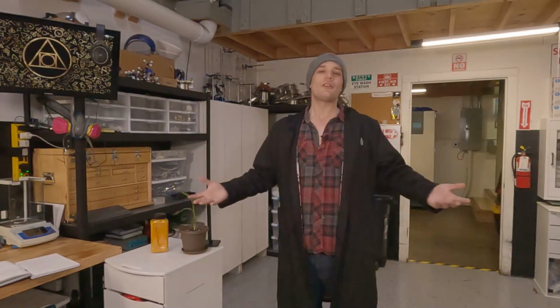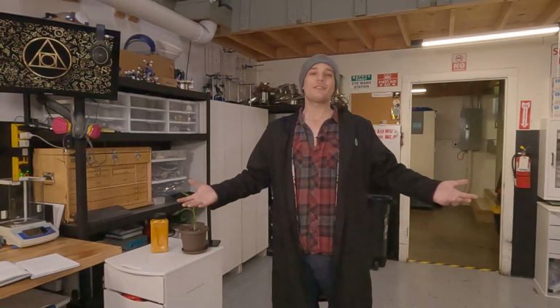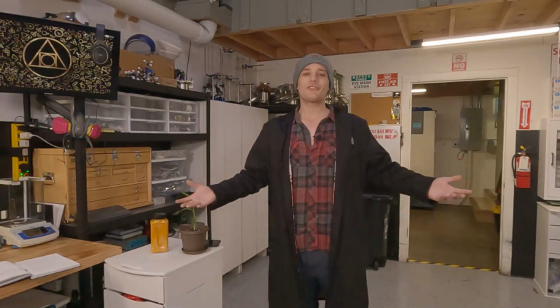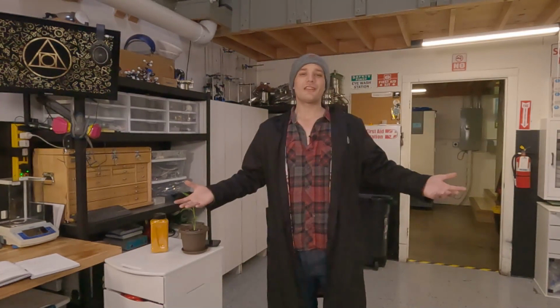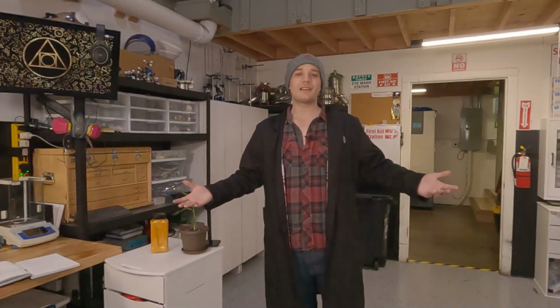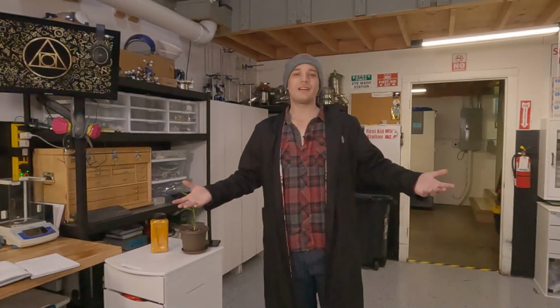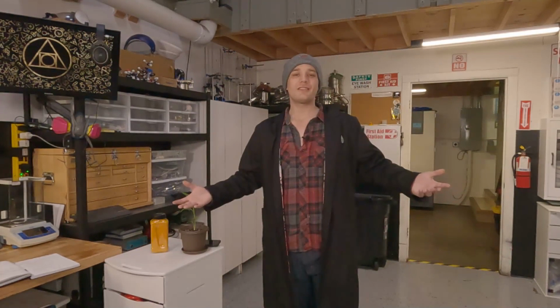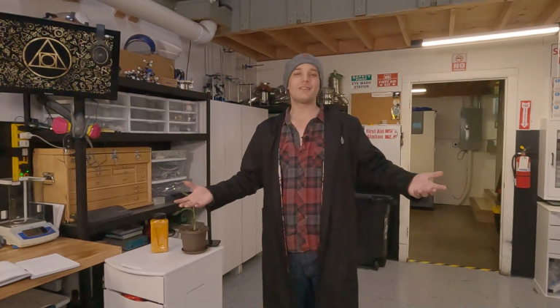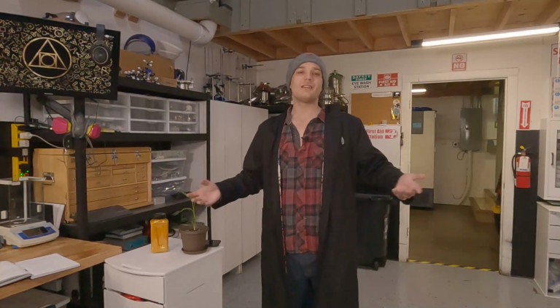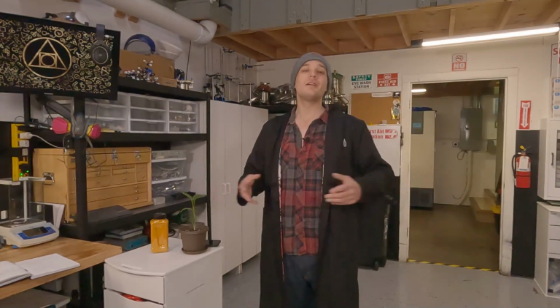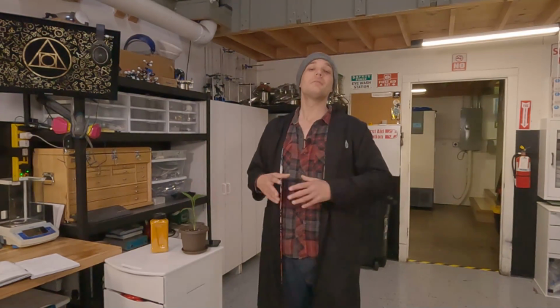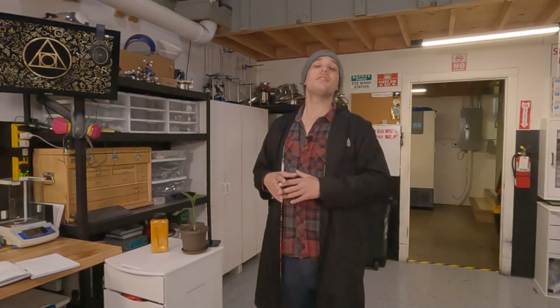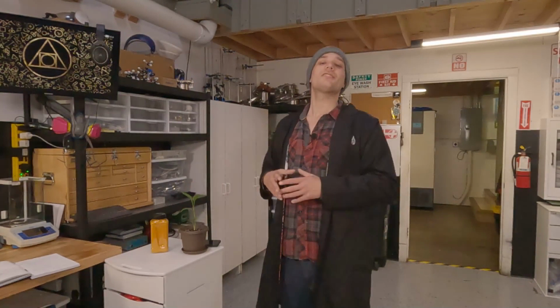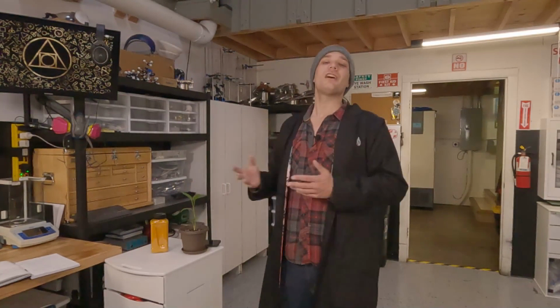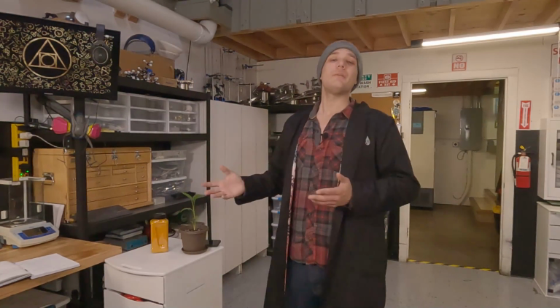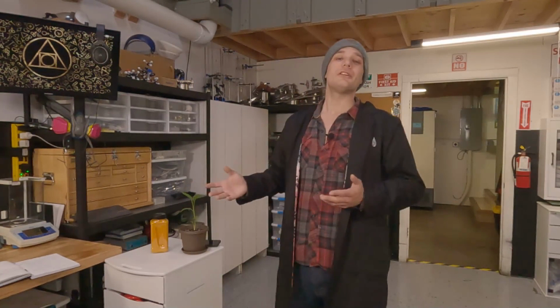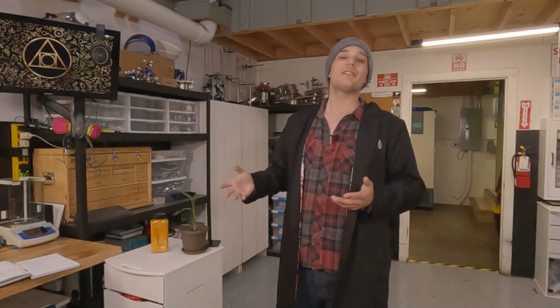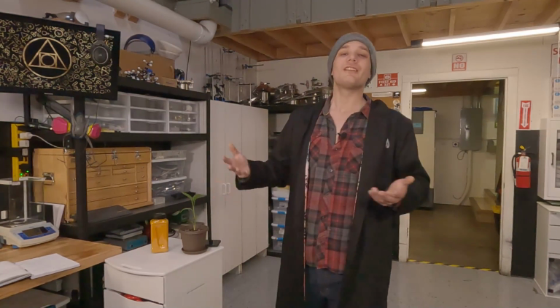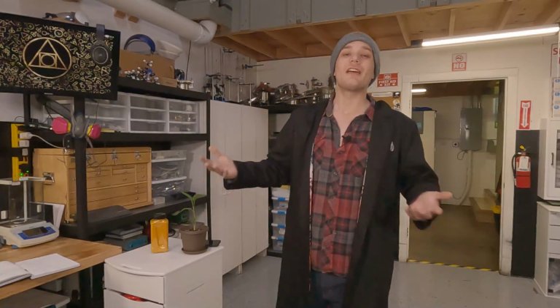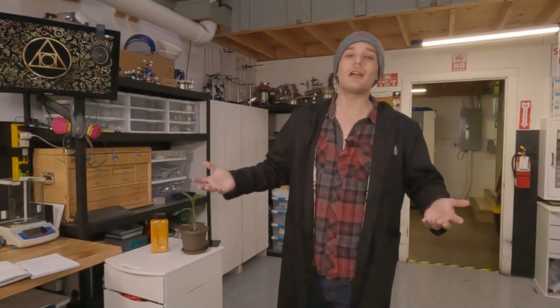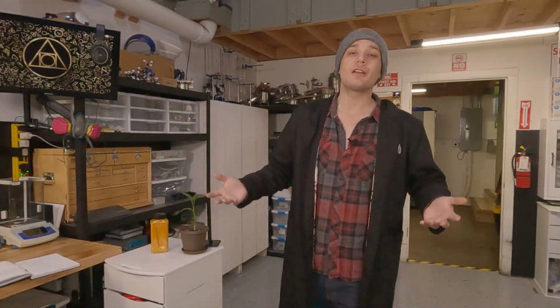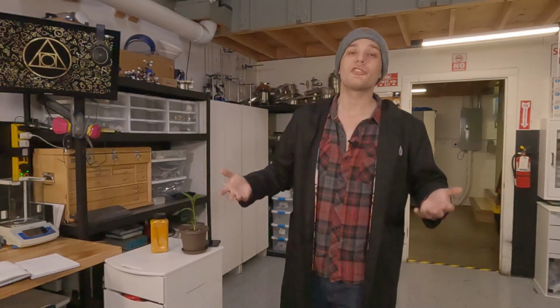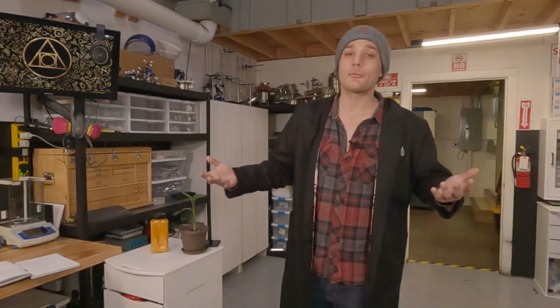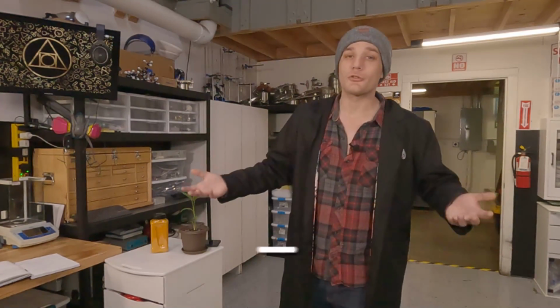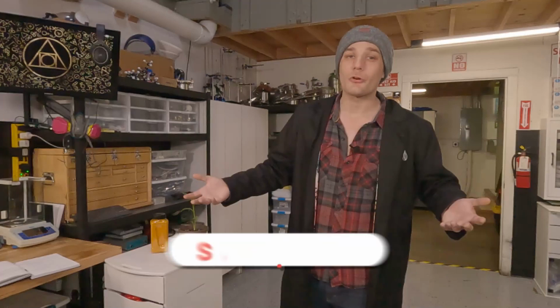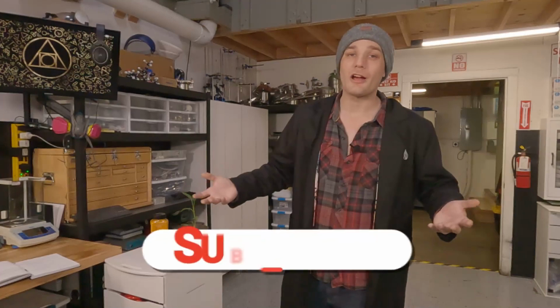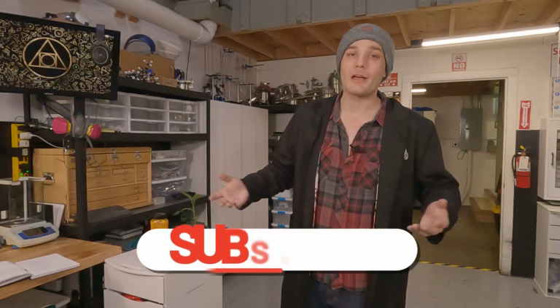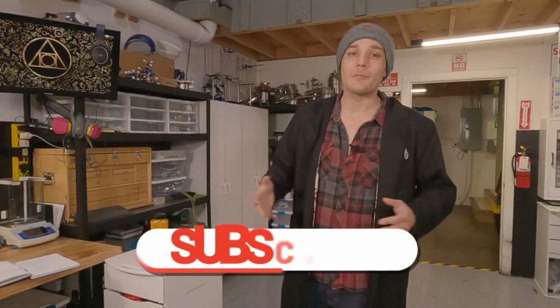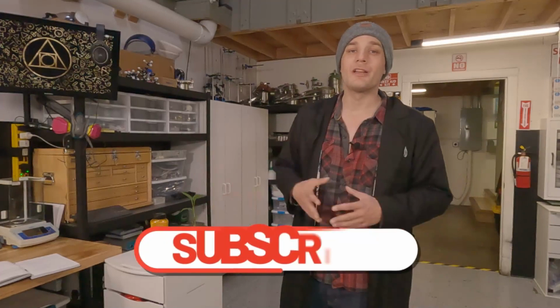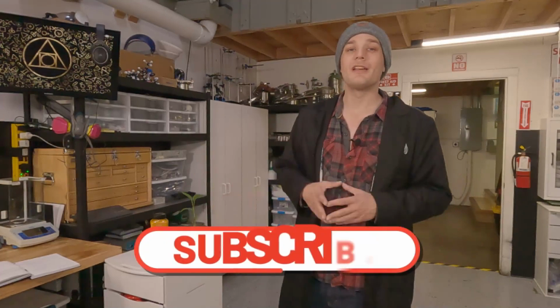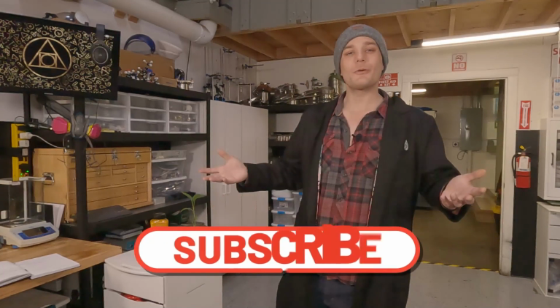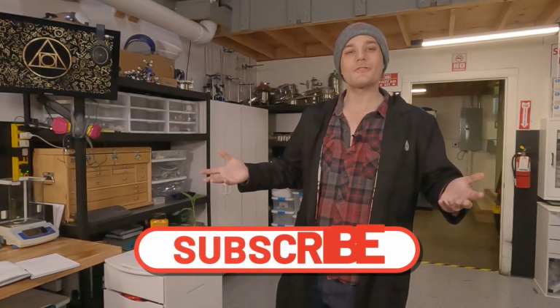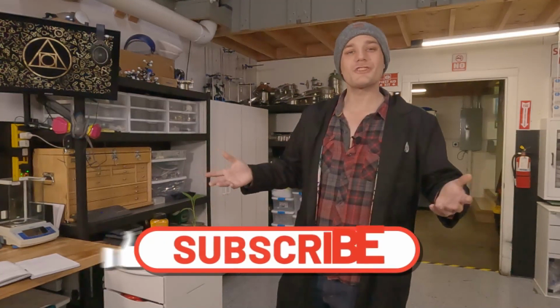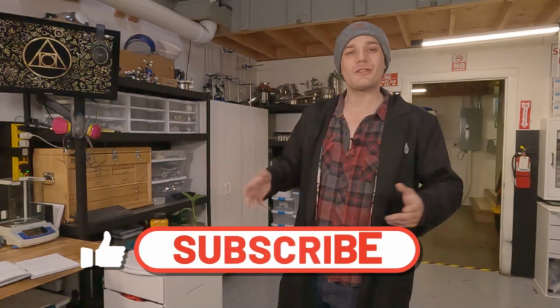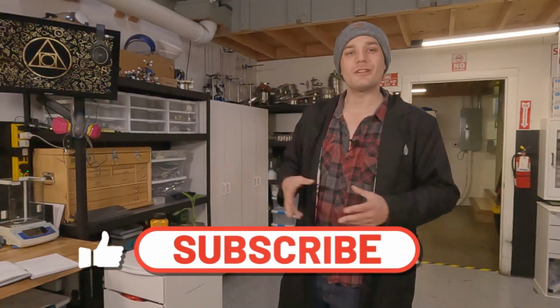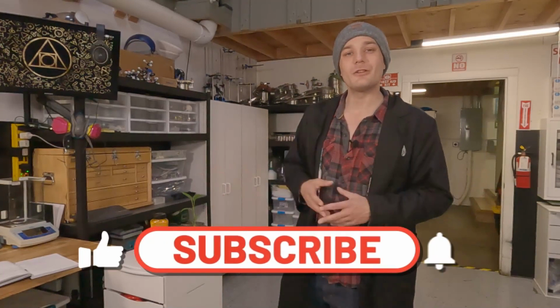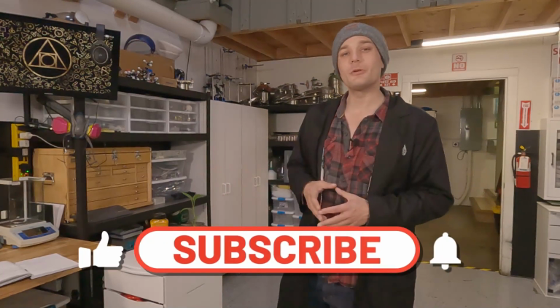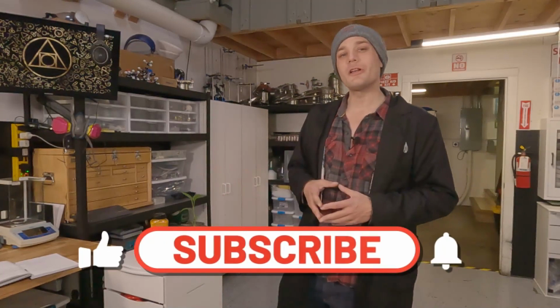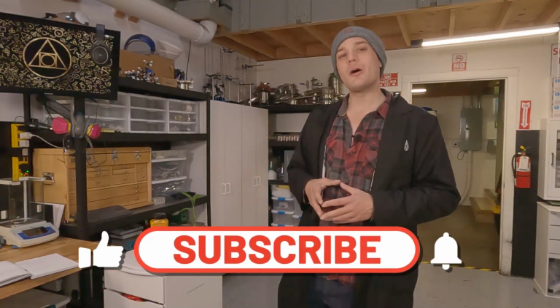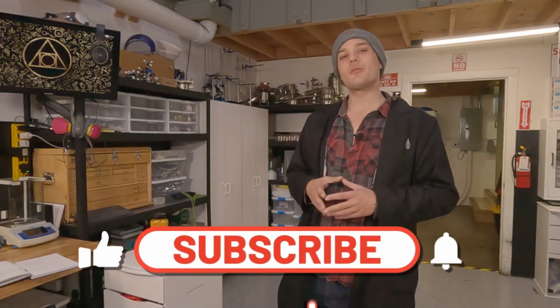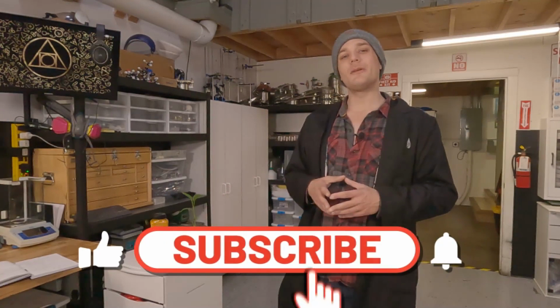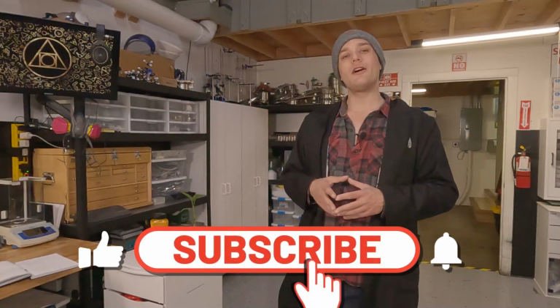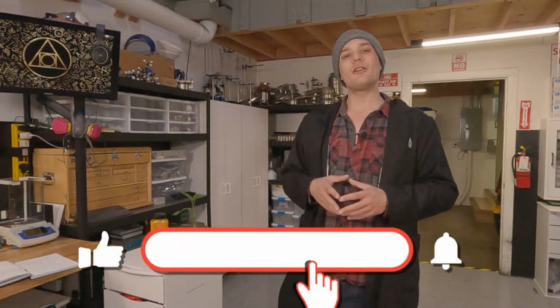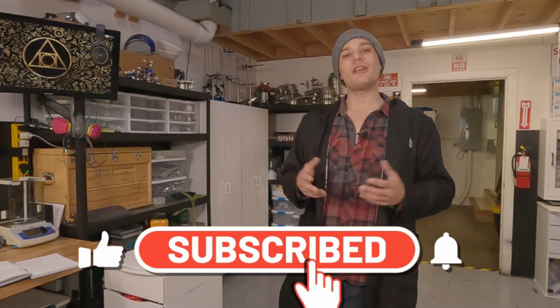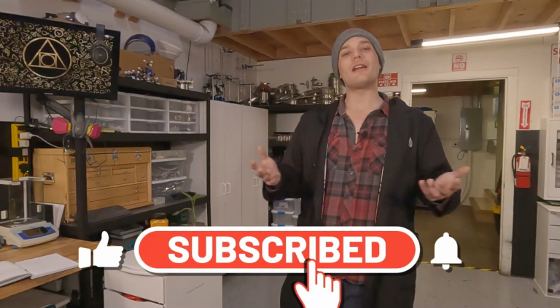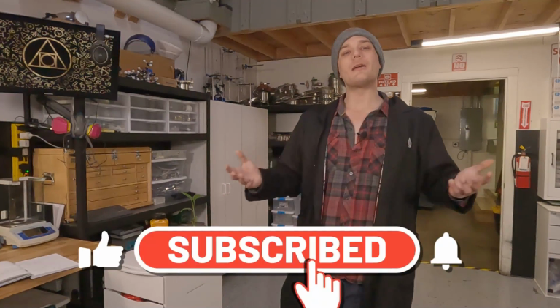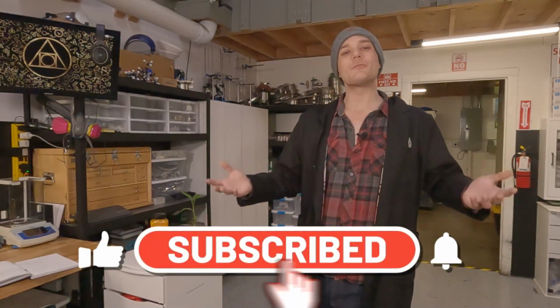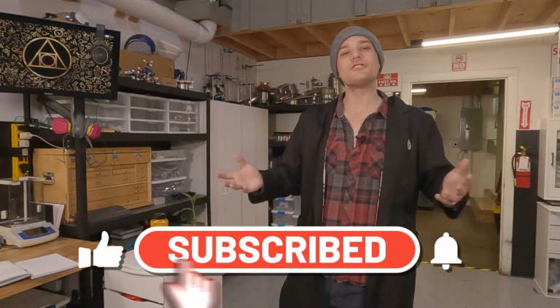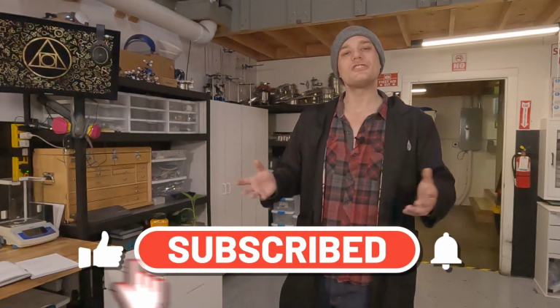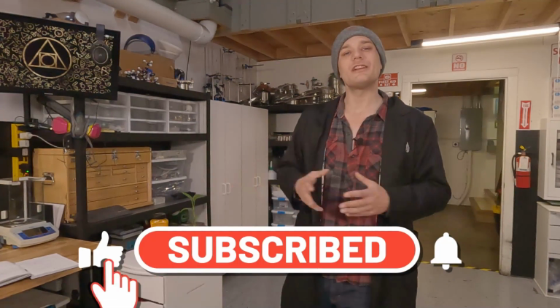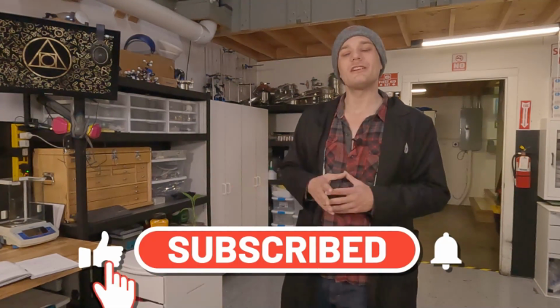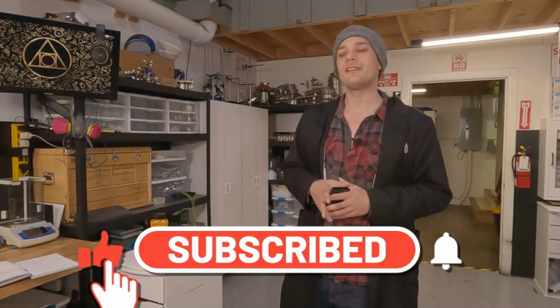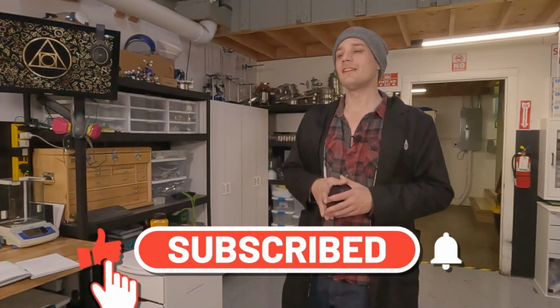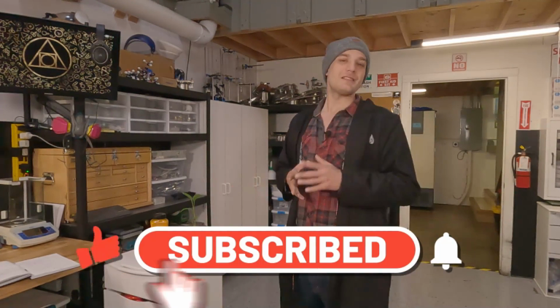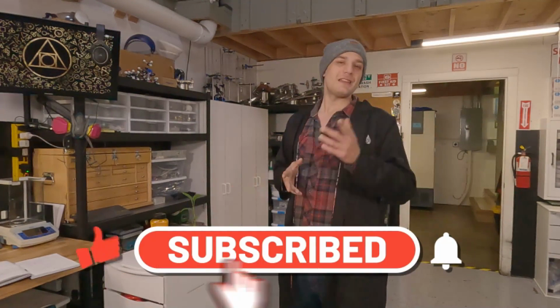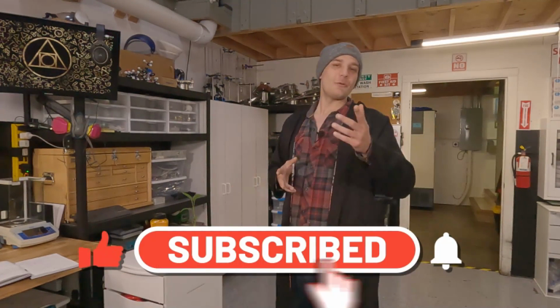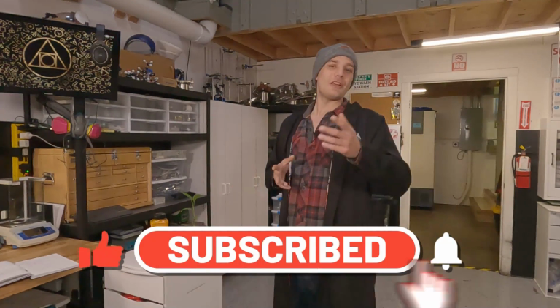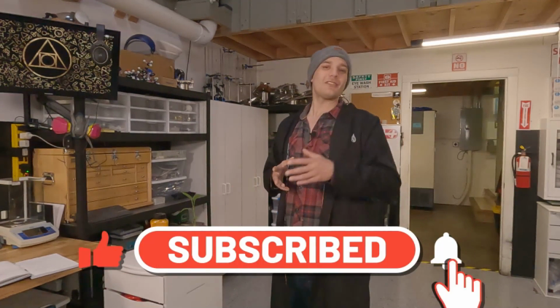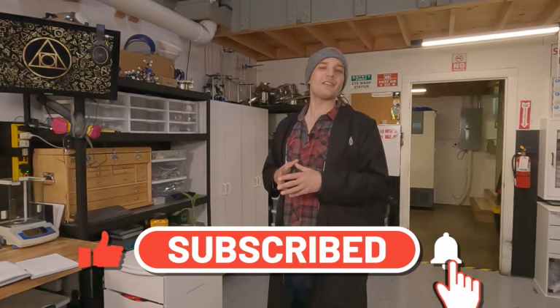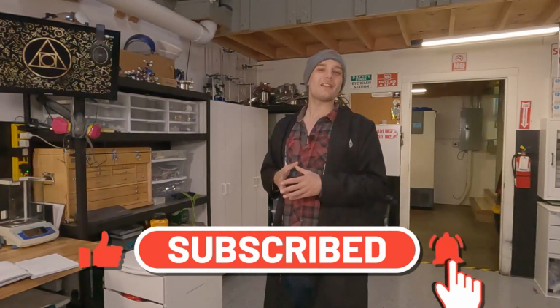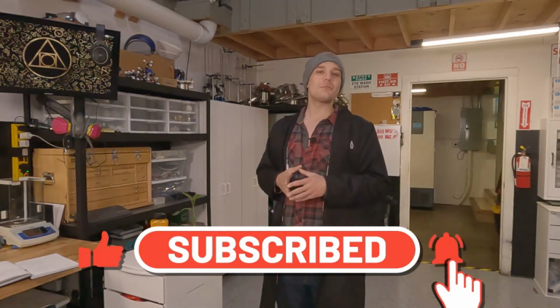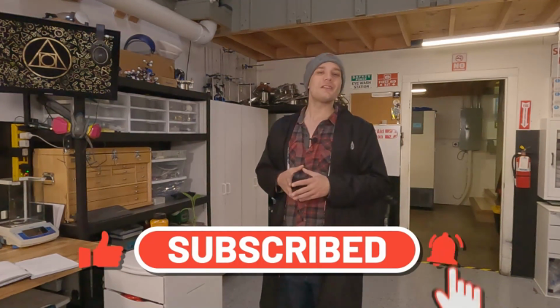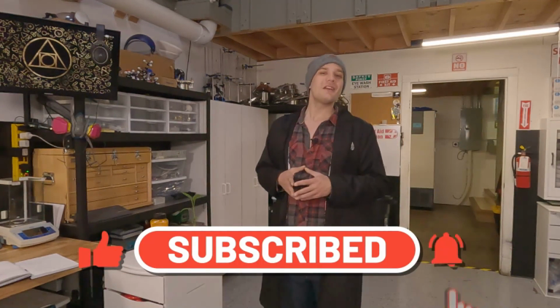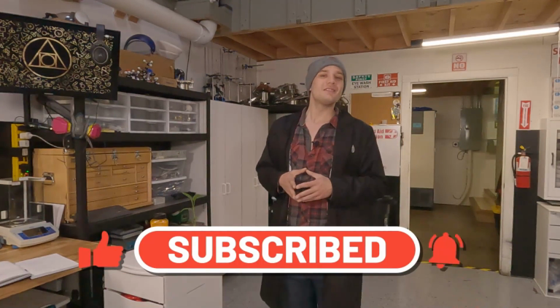If you like this kind of content, please comment, like, subscribe, and support the channel. It really helps me out and I appreciate it. Anyways, let's begin.